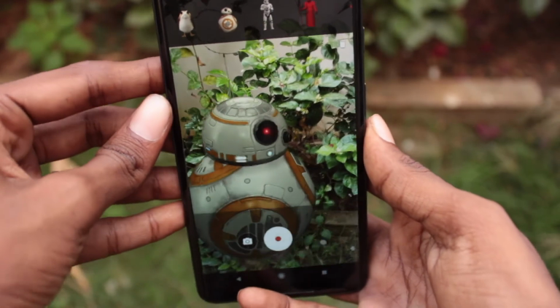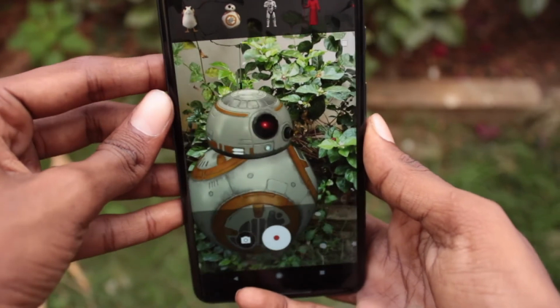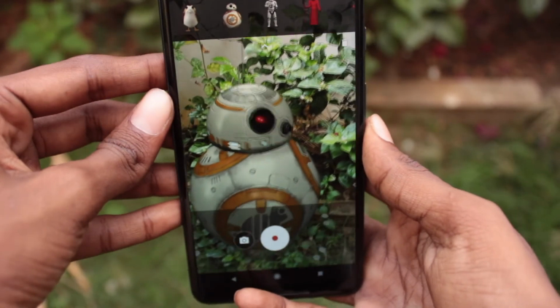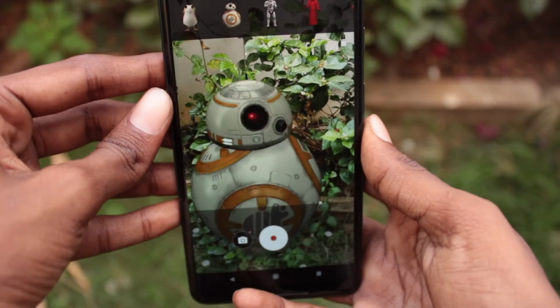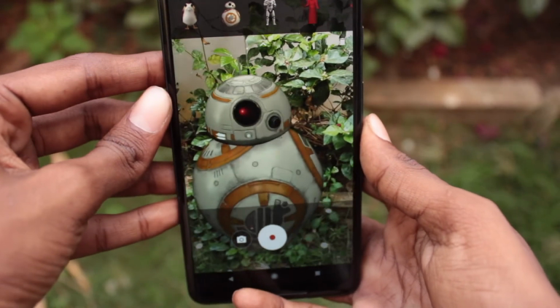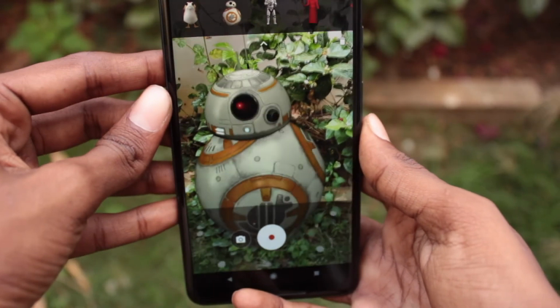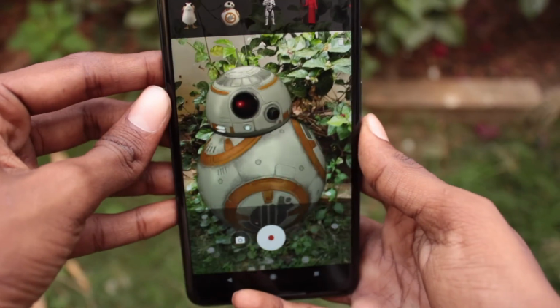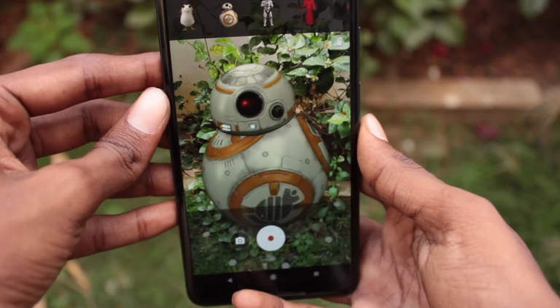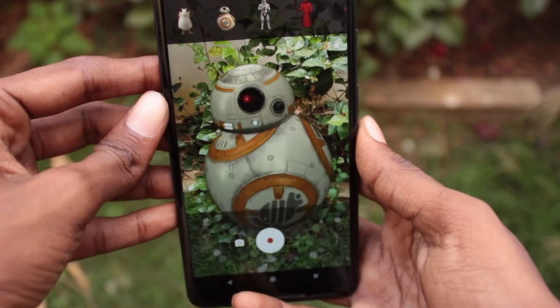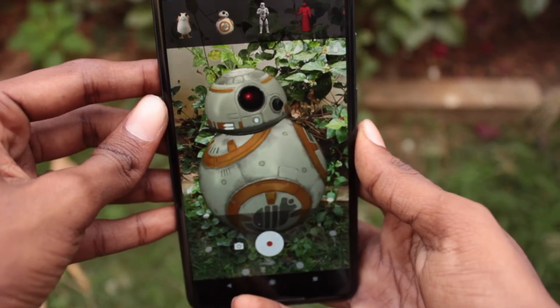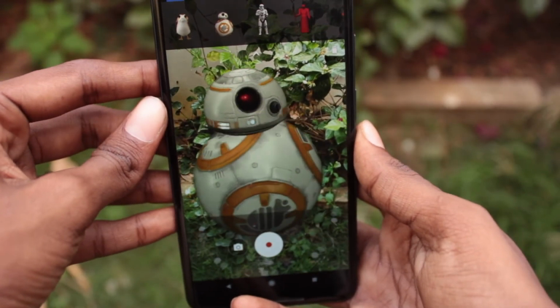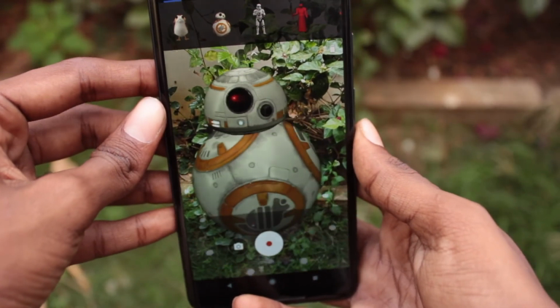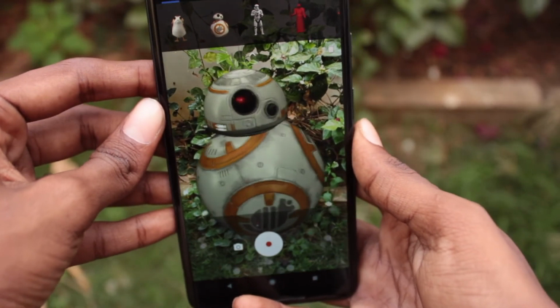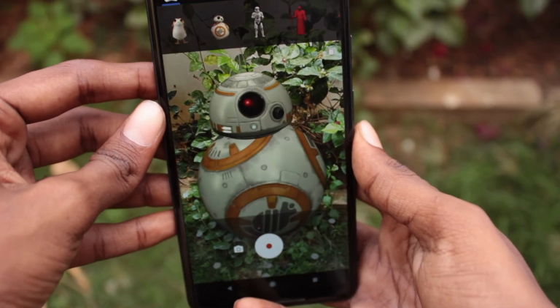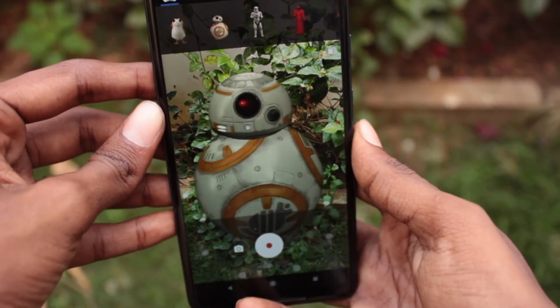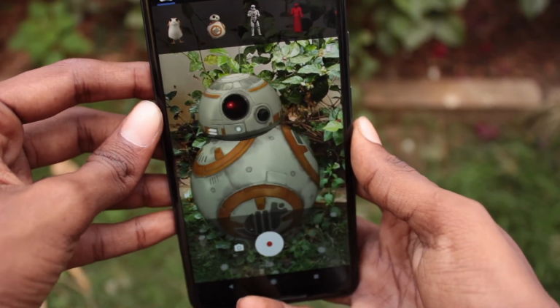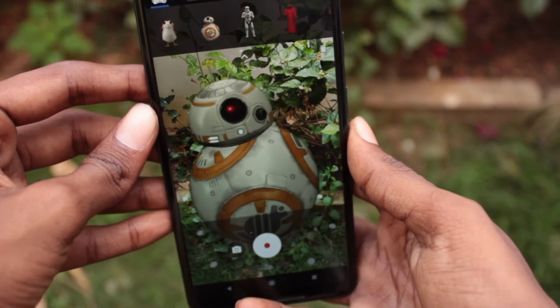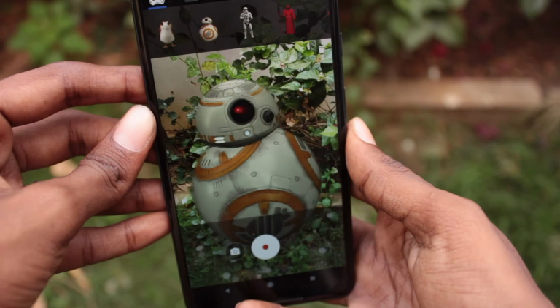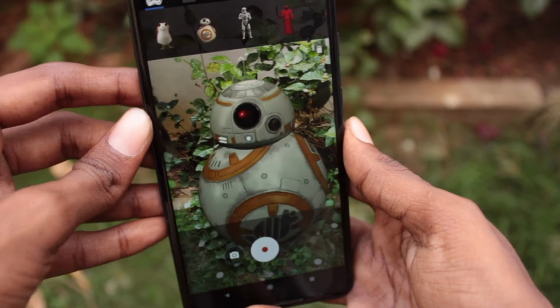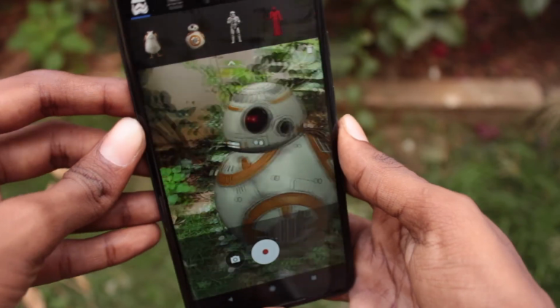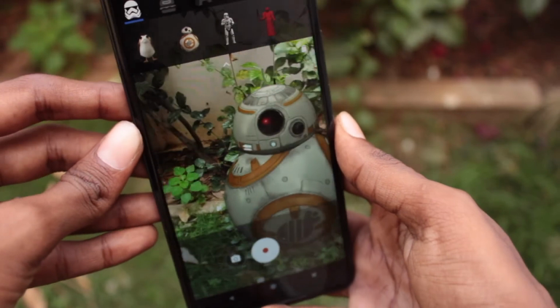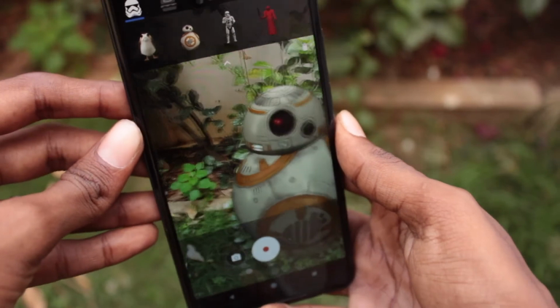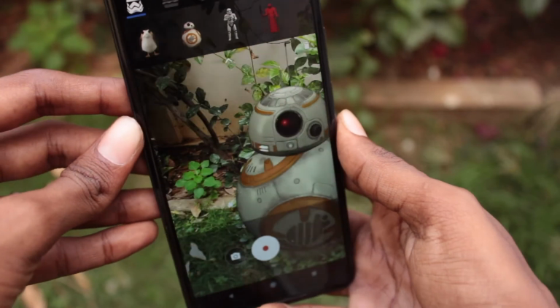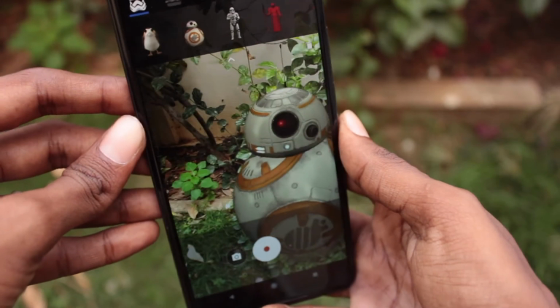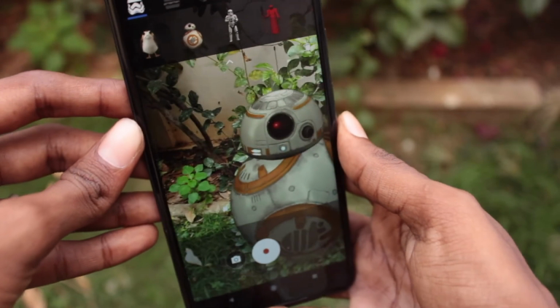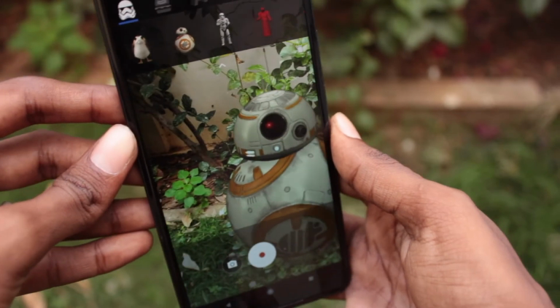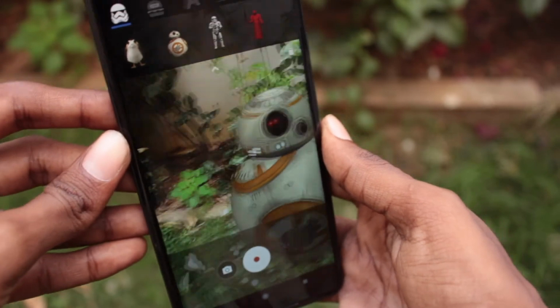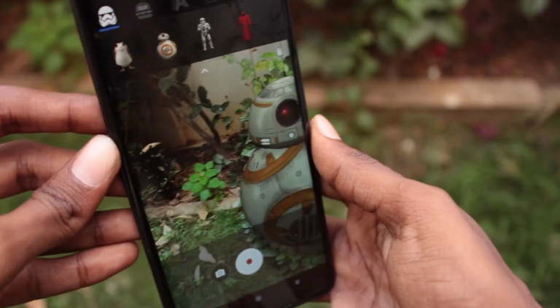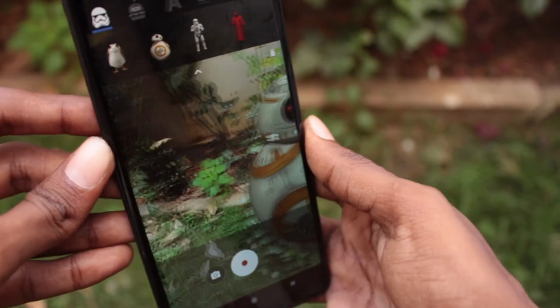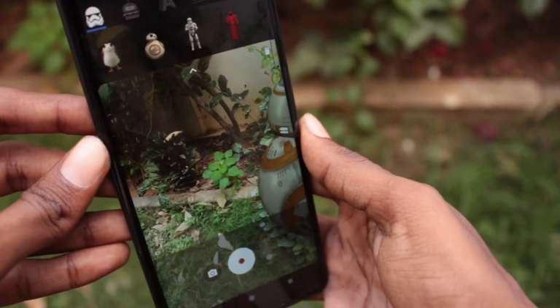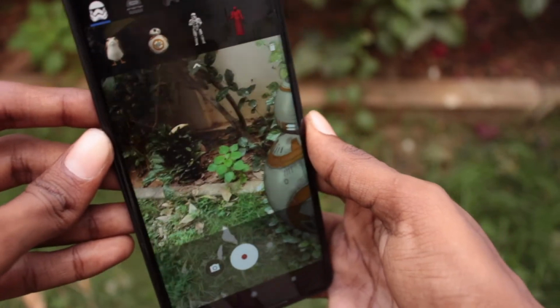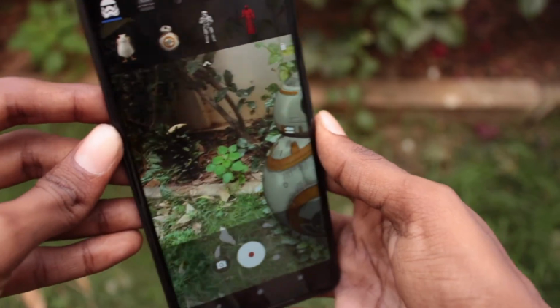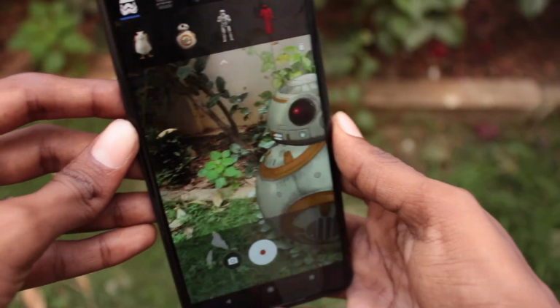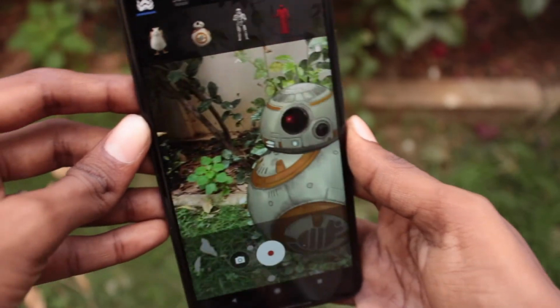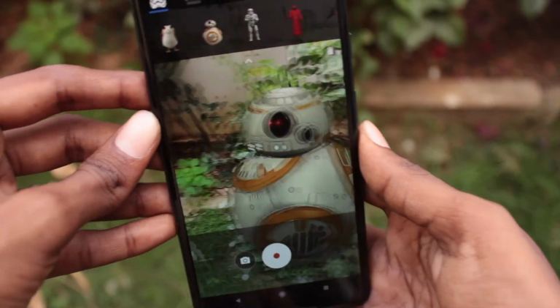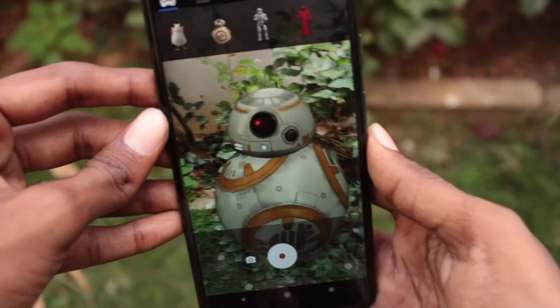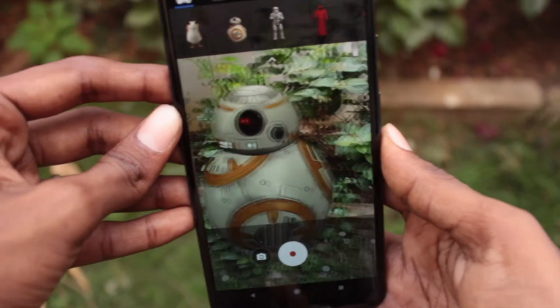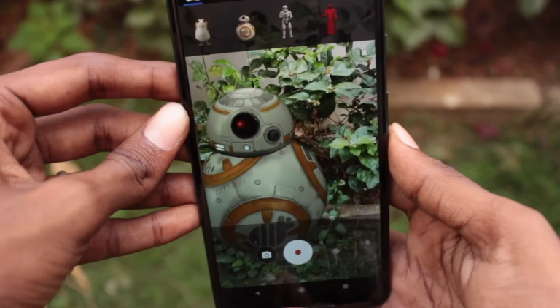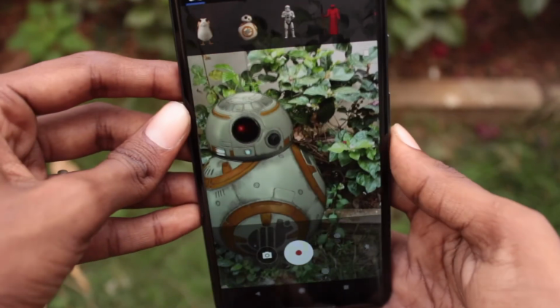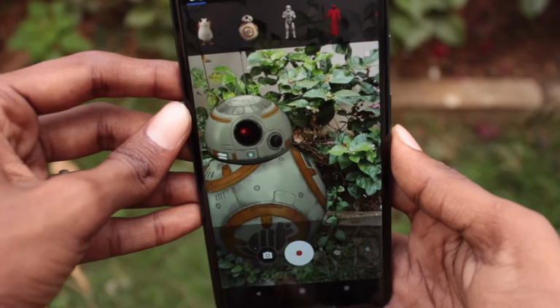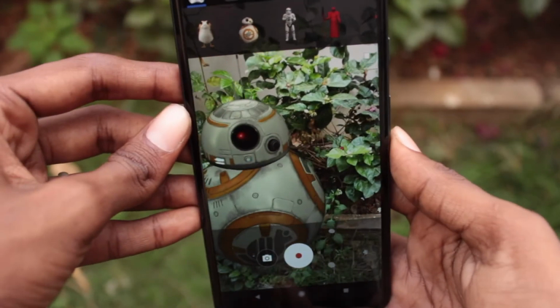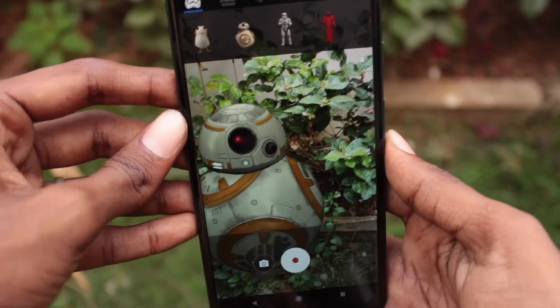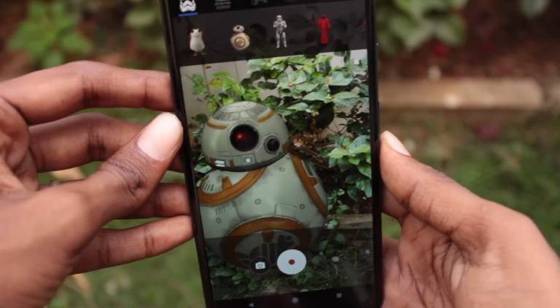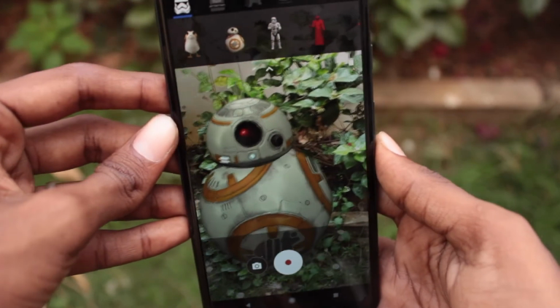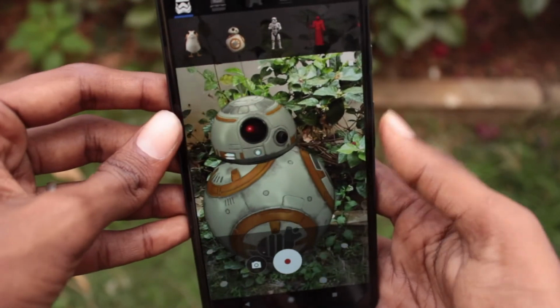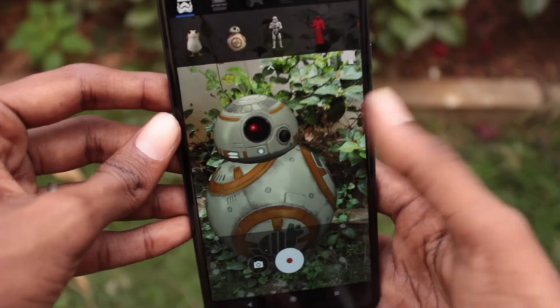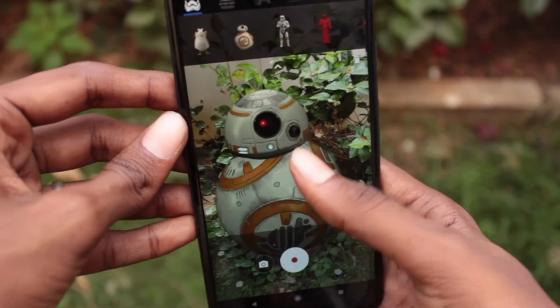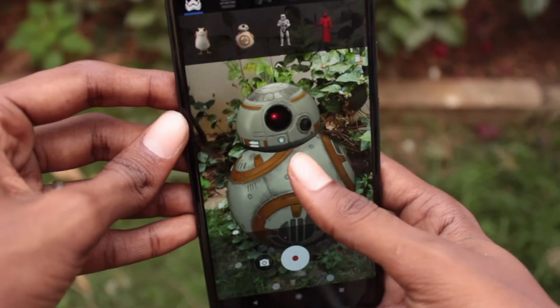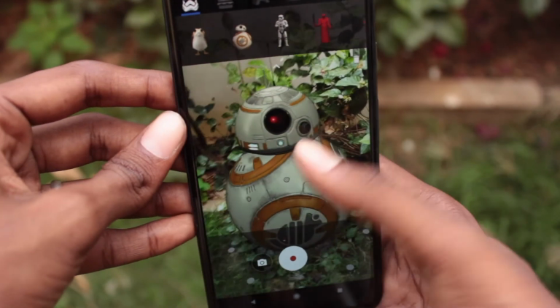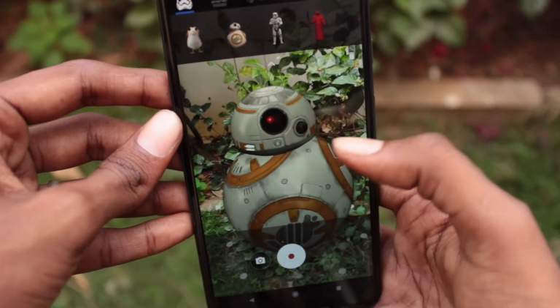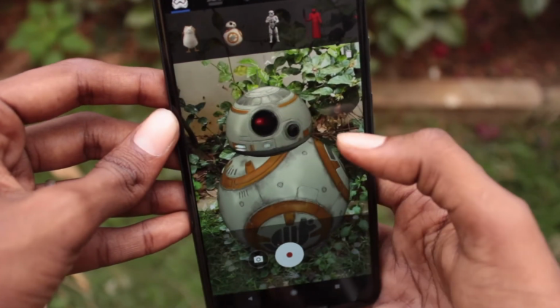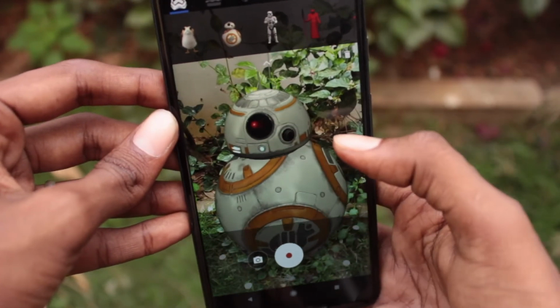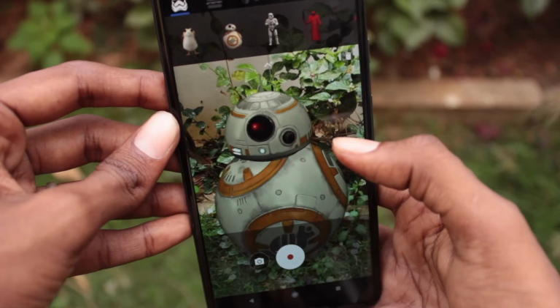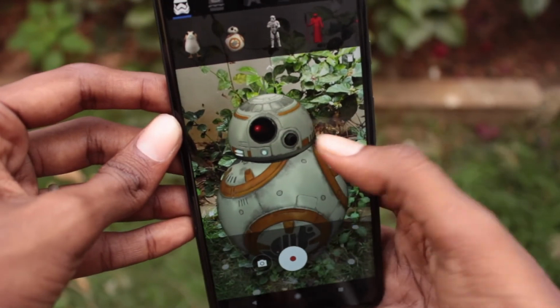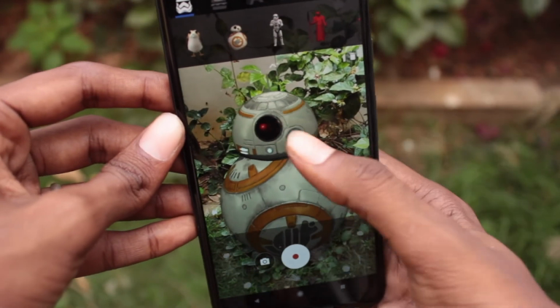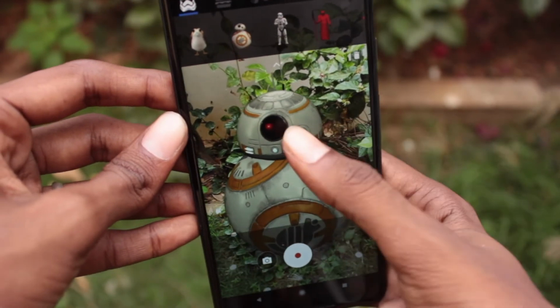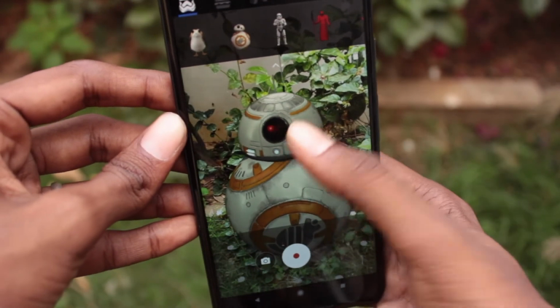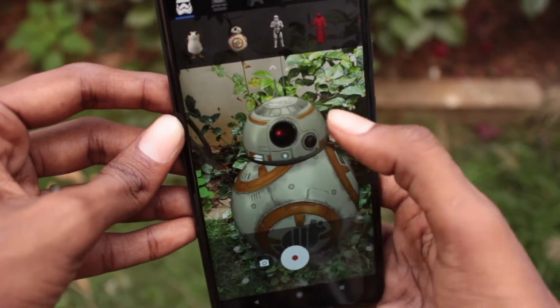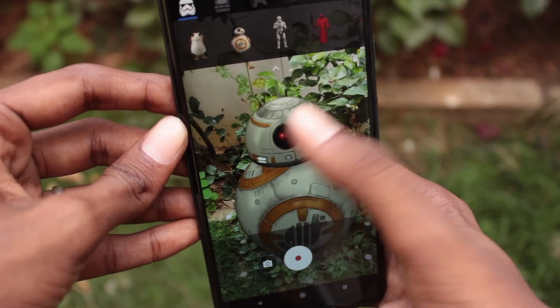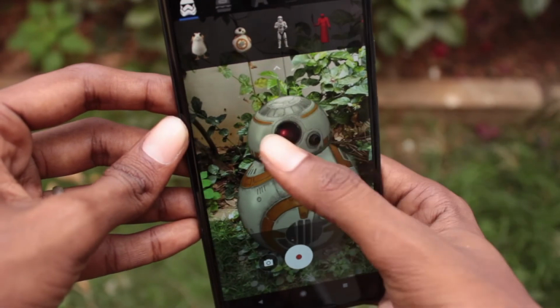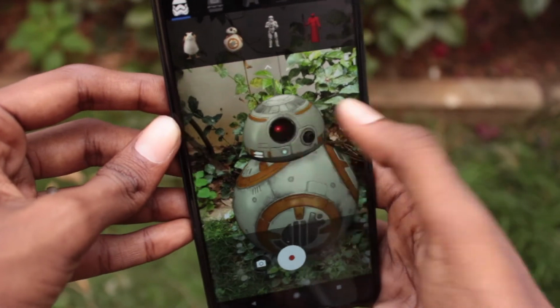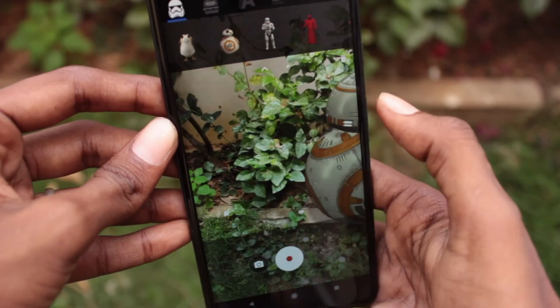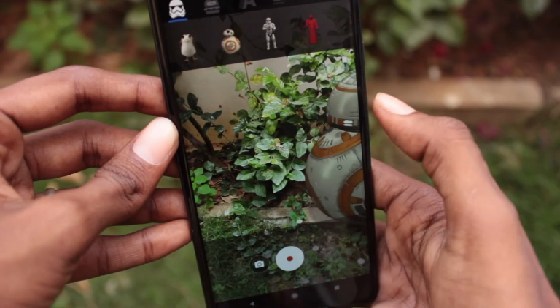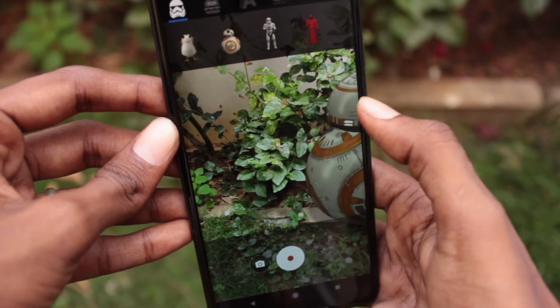As of now, Google is partnered with Star Wars and Stranger Things. You can also download a few other AR stickers from the Play Store as well.